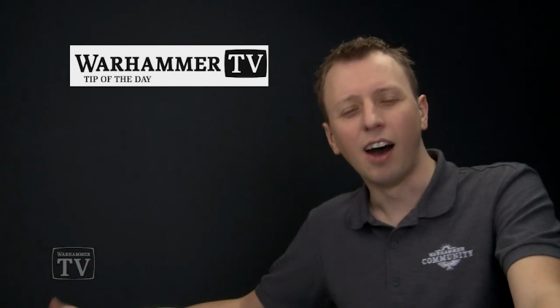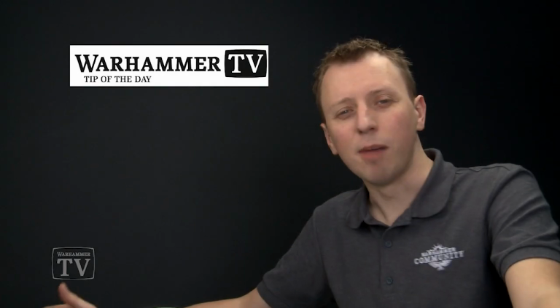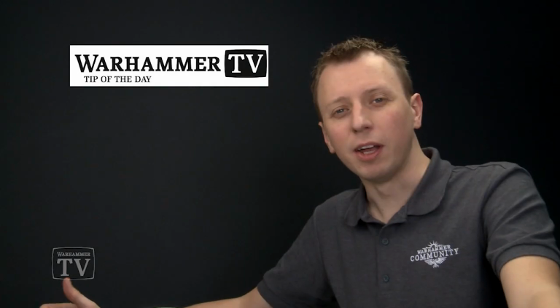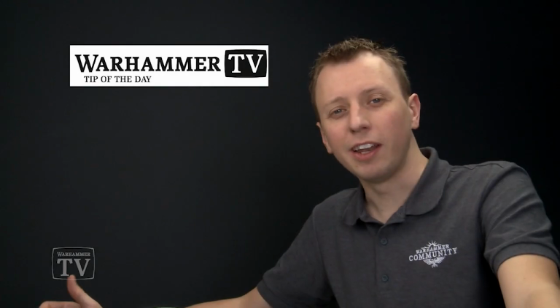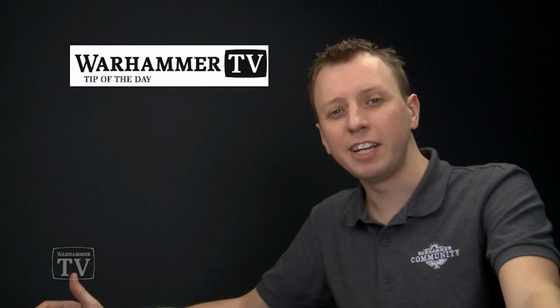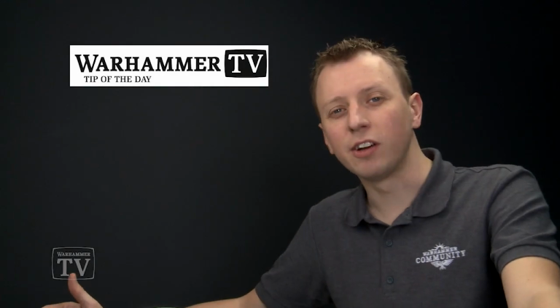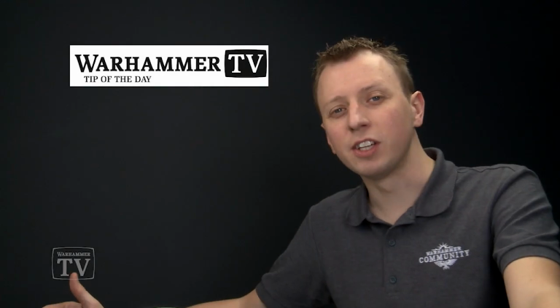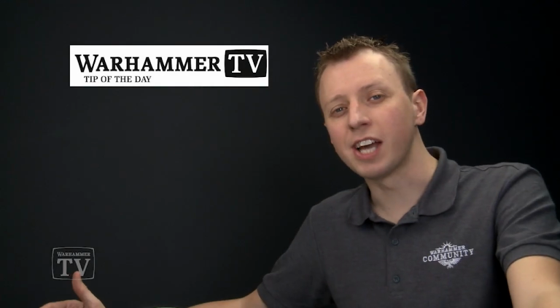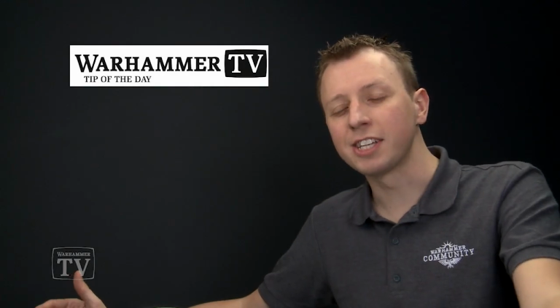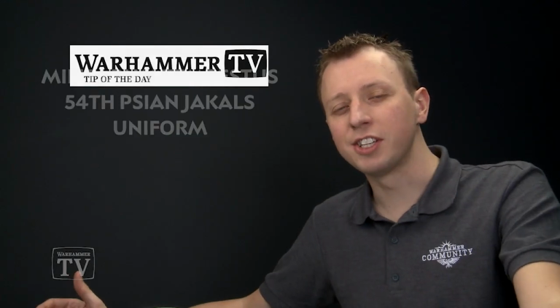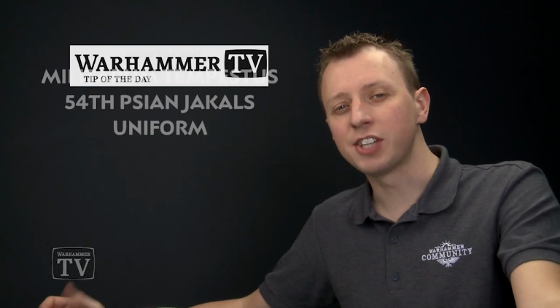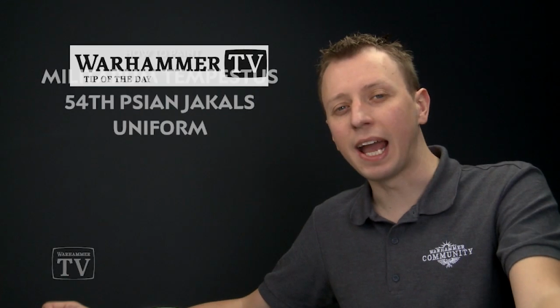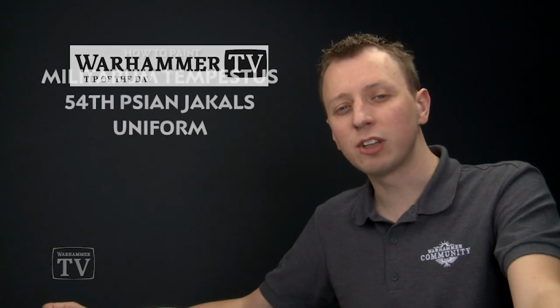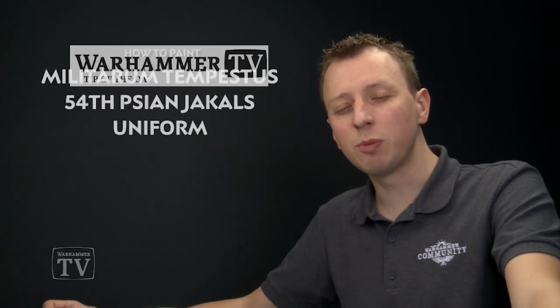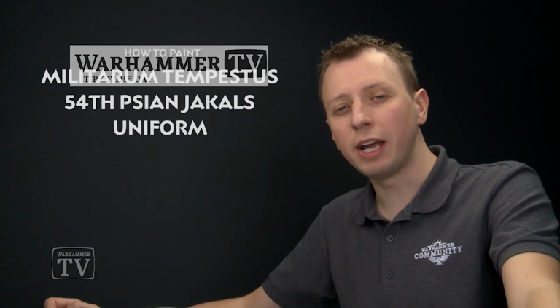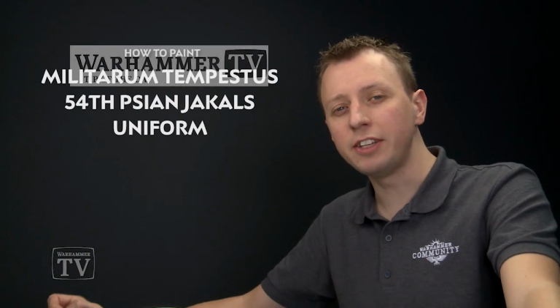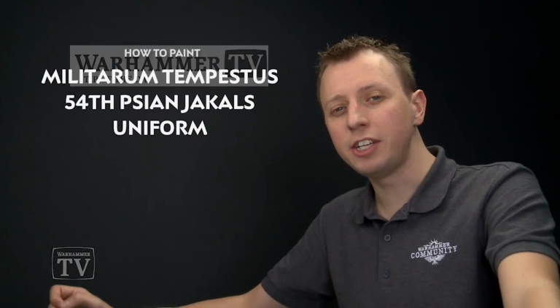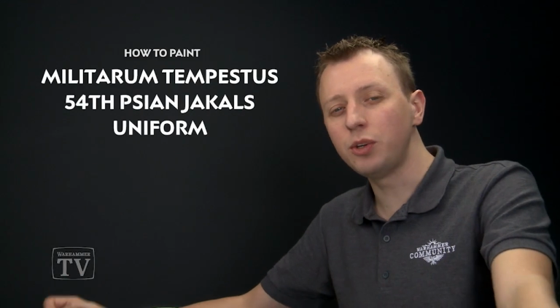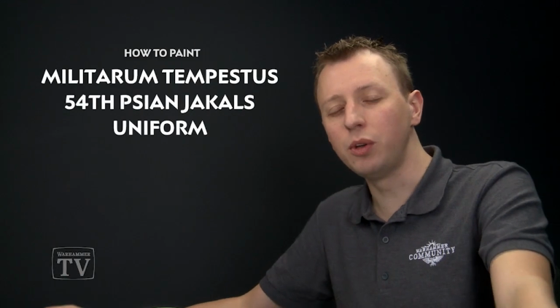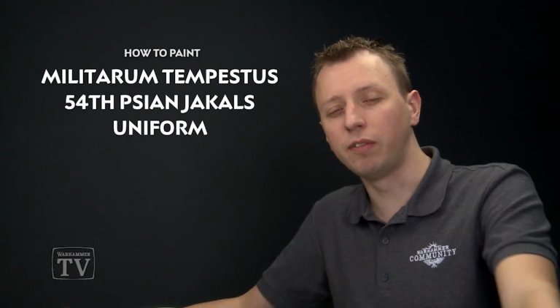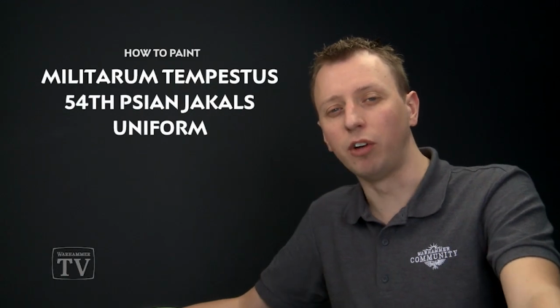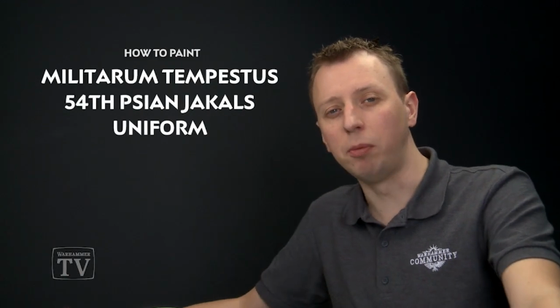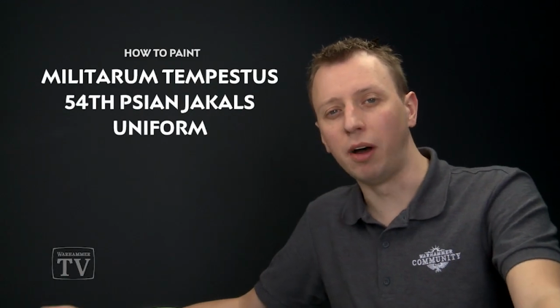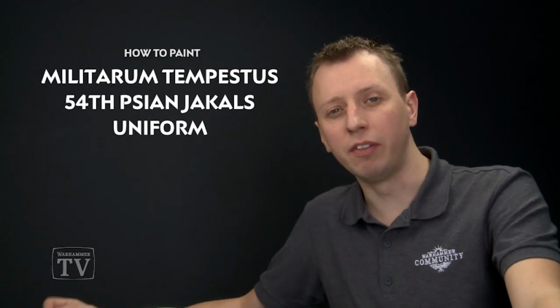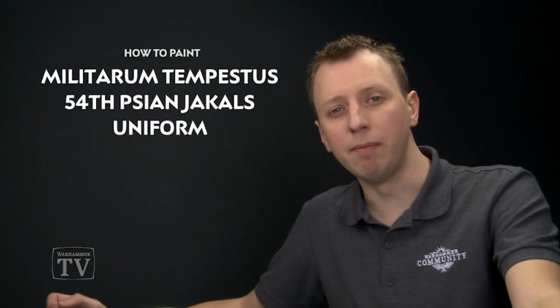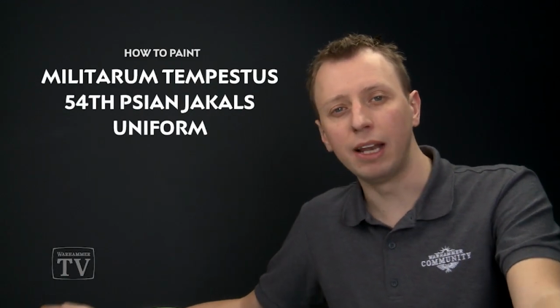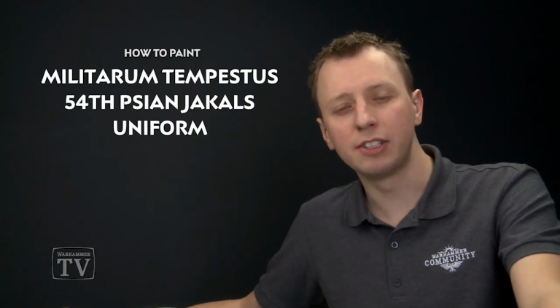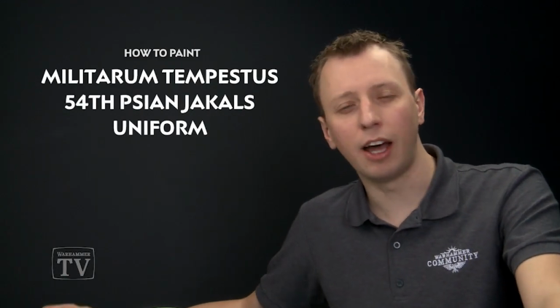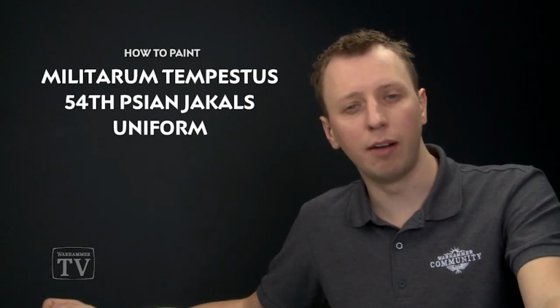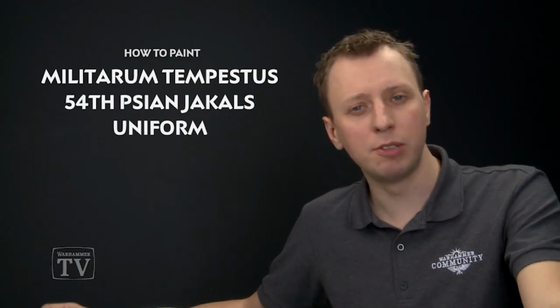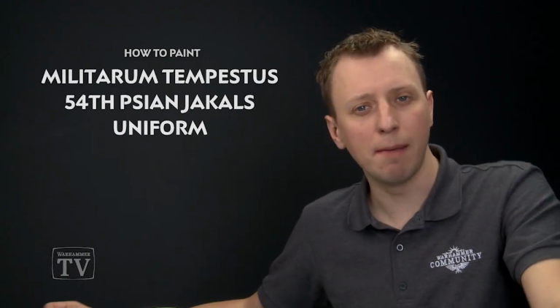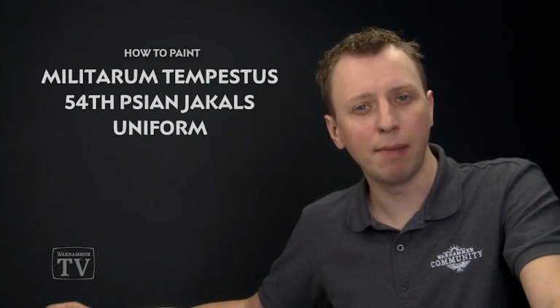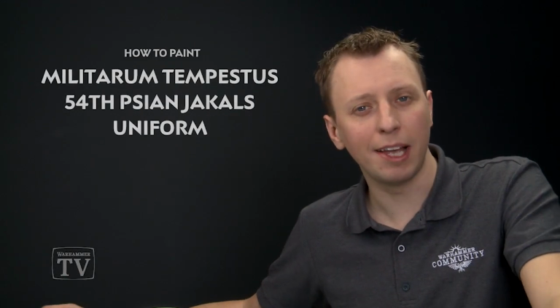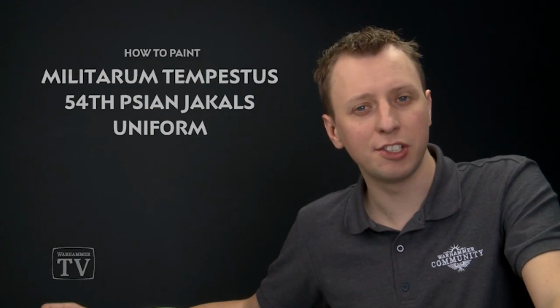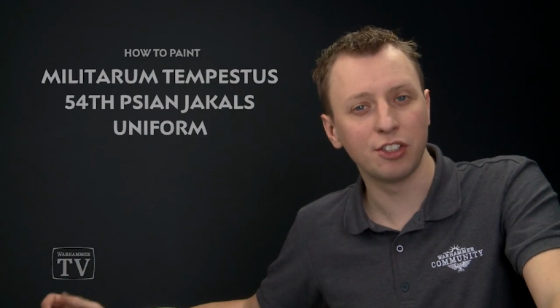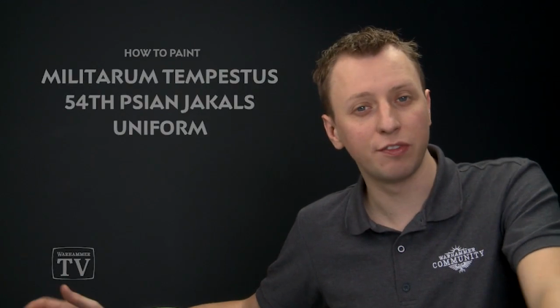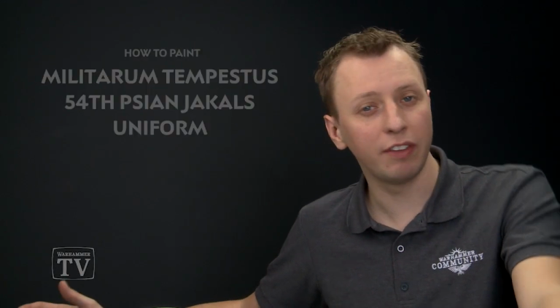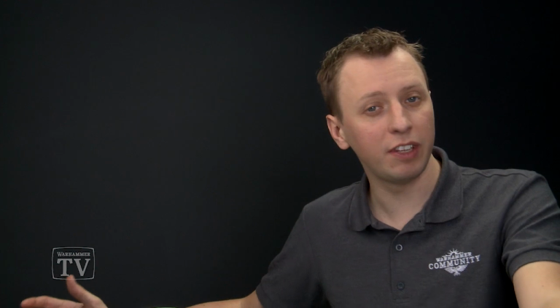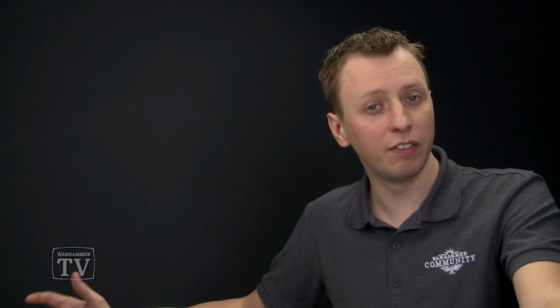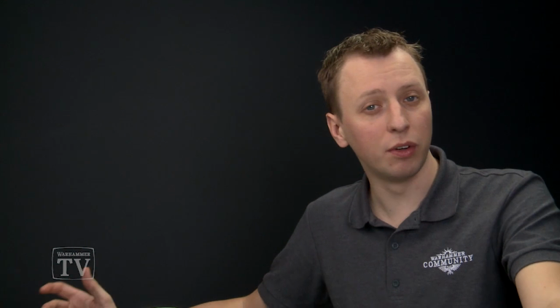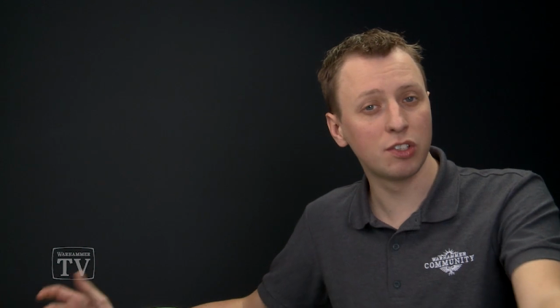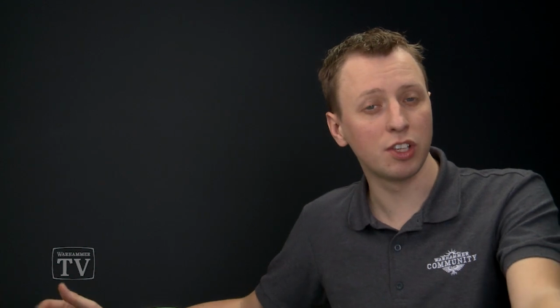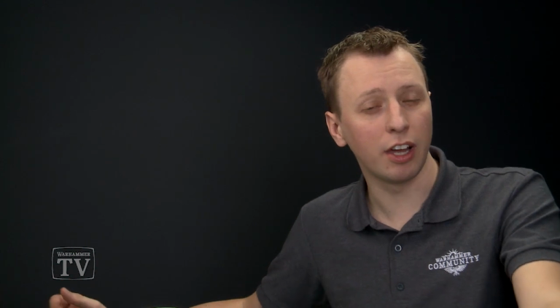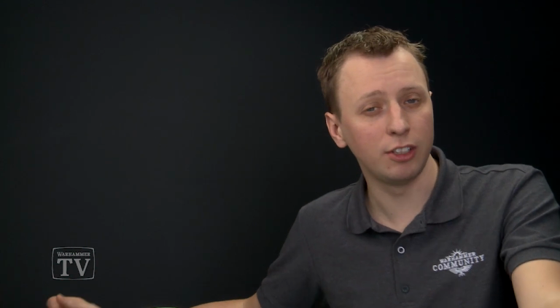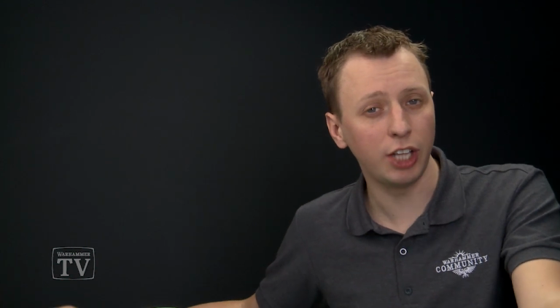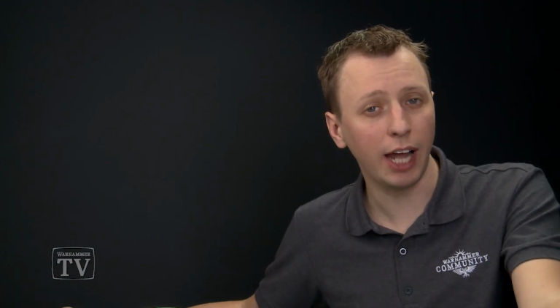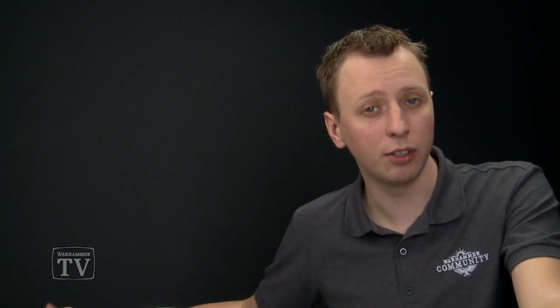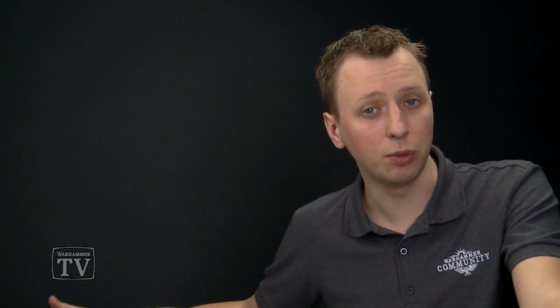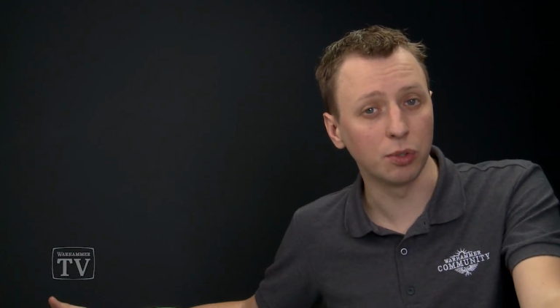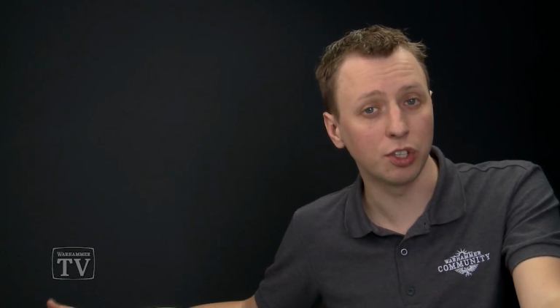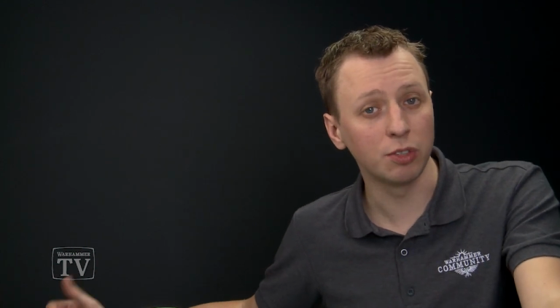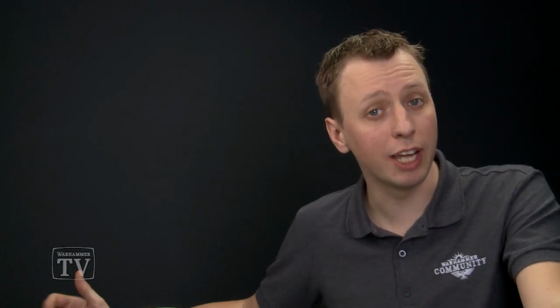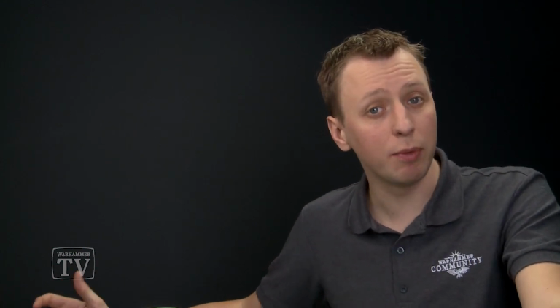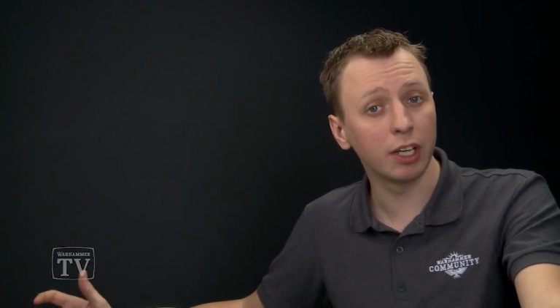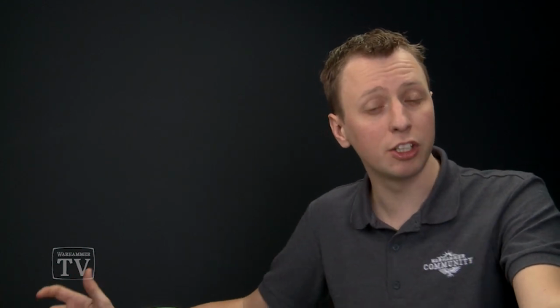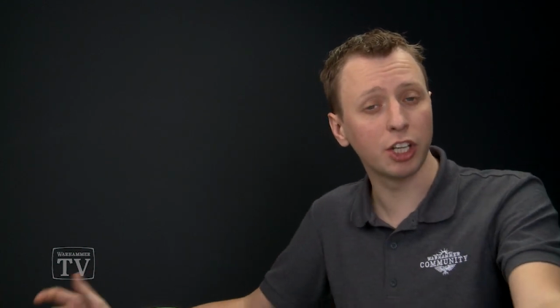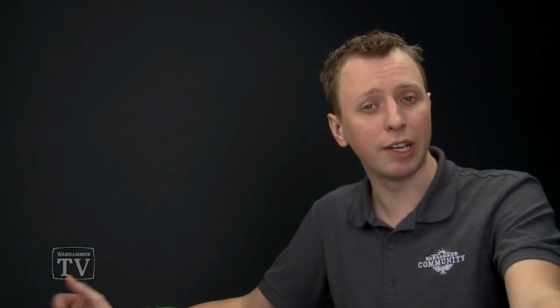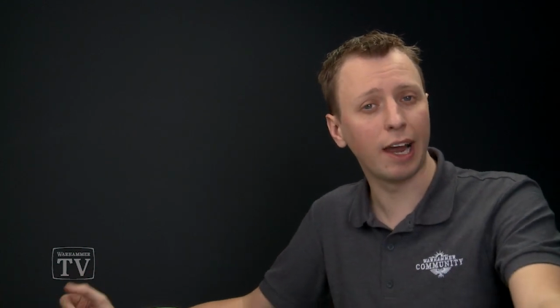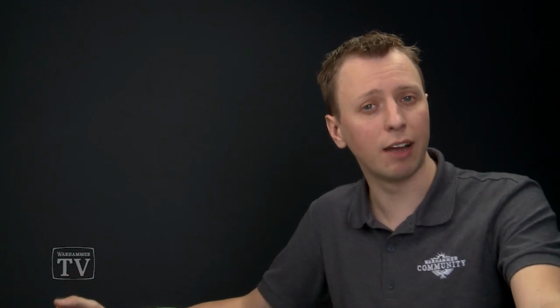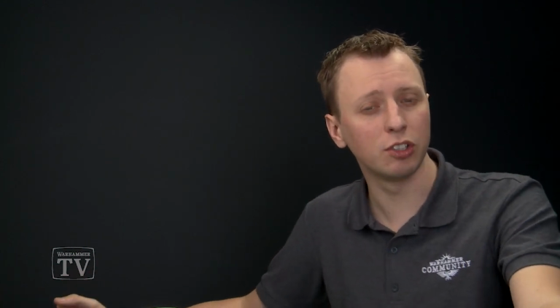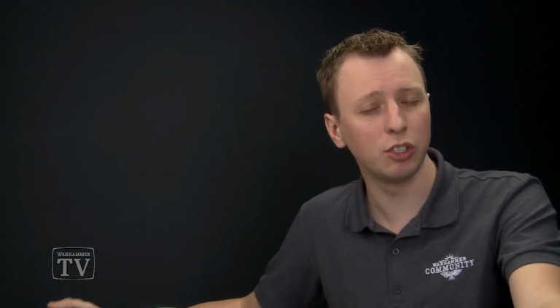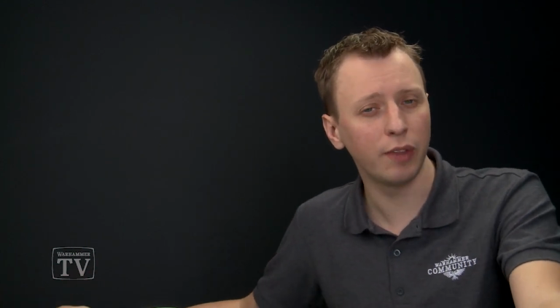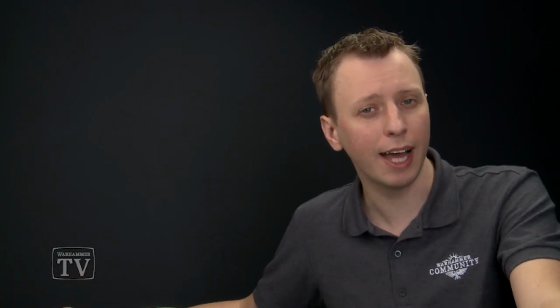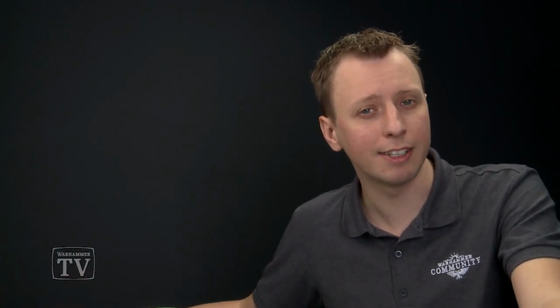Ibert Lina has asked us how to paint the uniform of the Militarum Tempestus 54th Scion Jackals, so today we're going to show you how to do that.